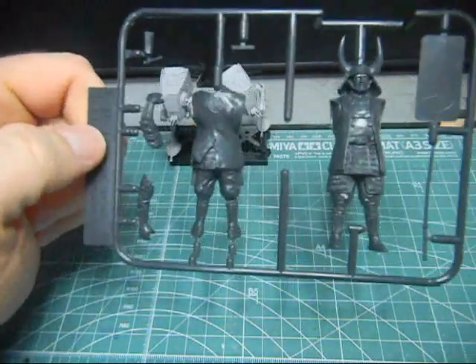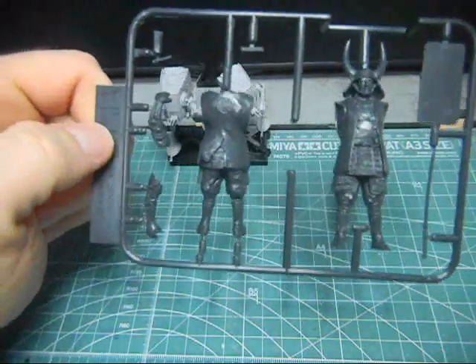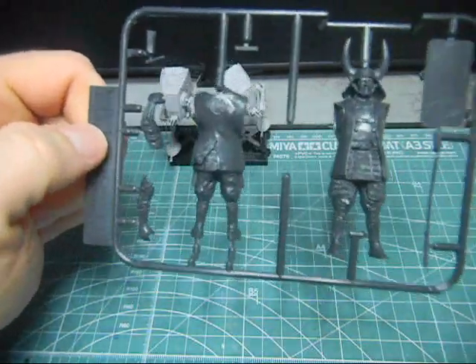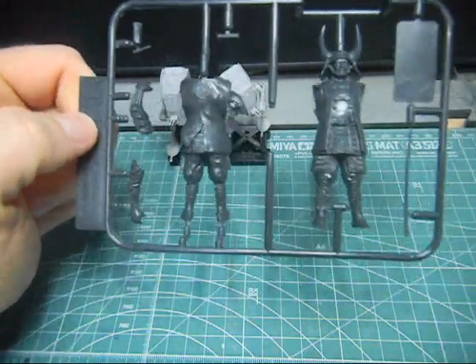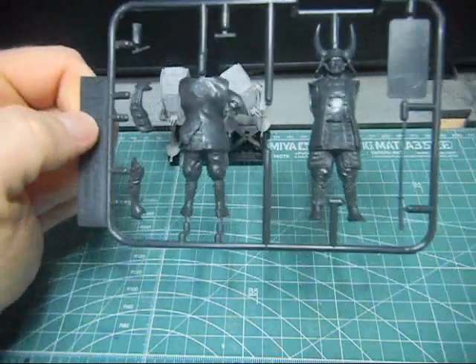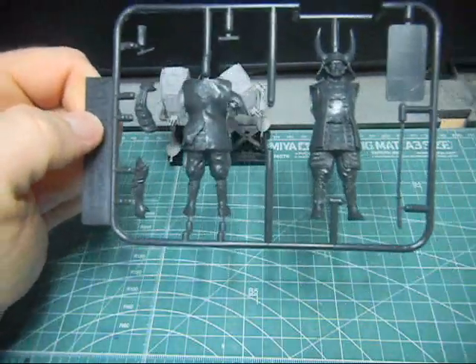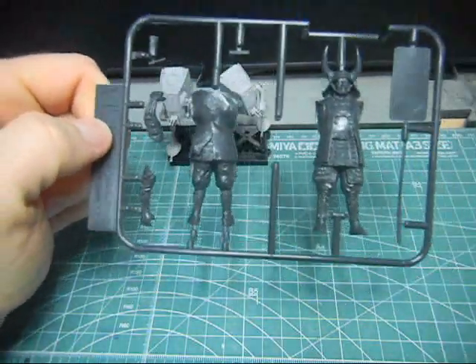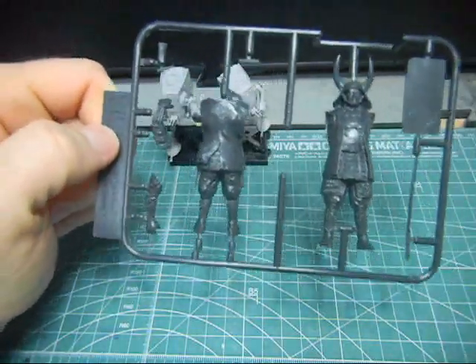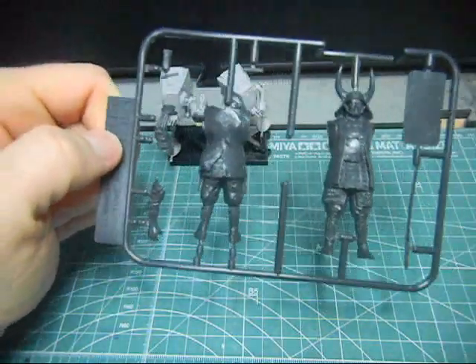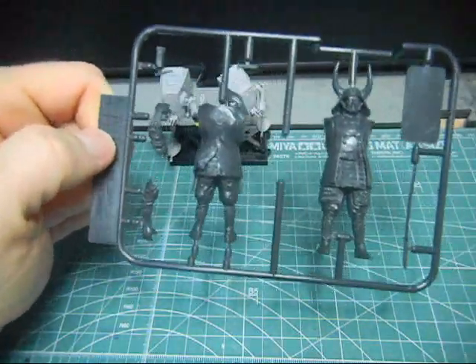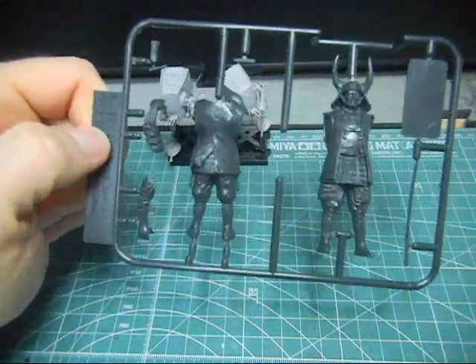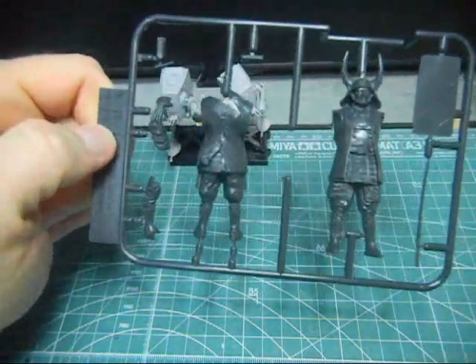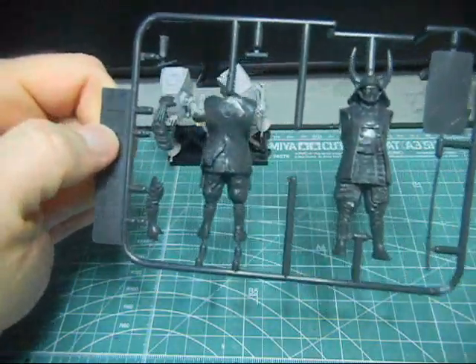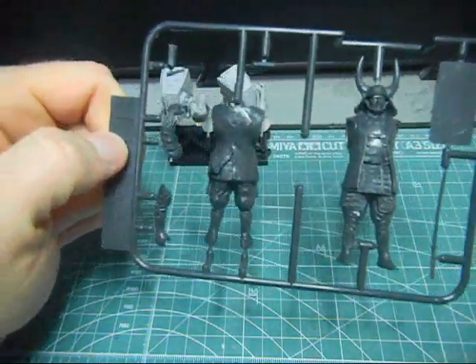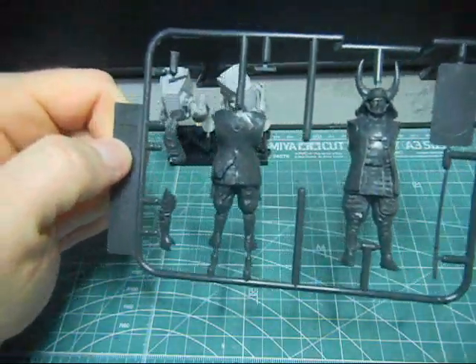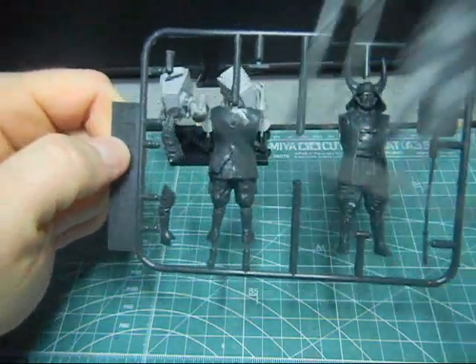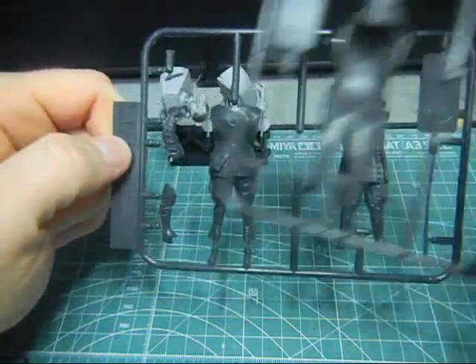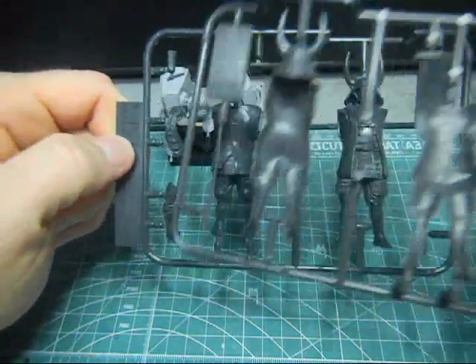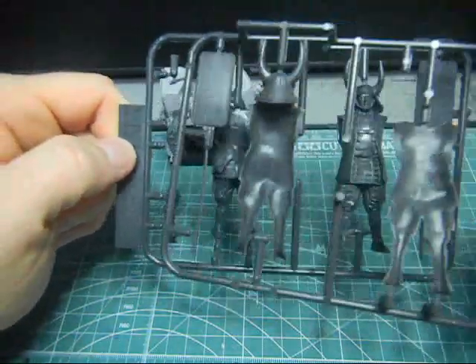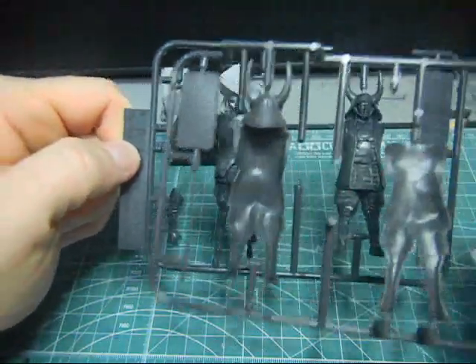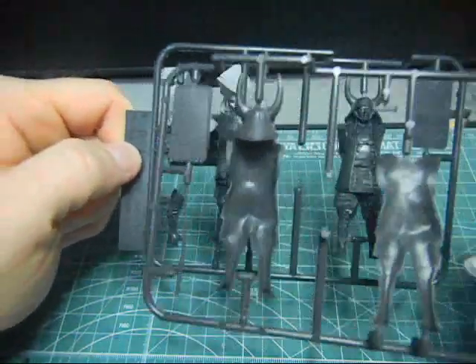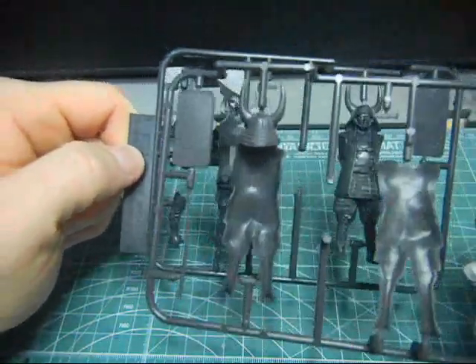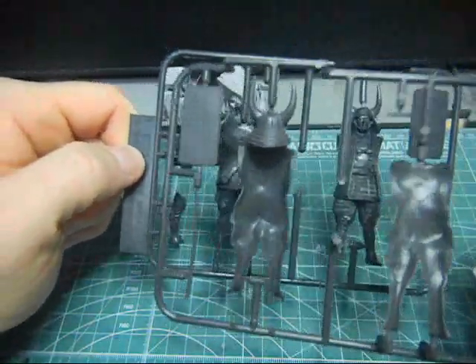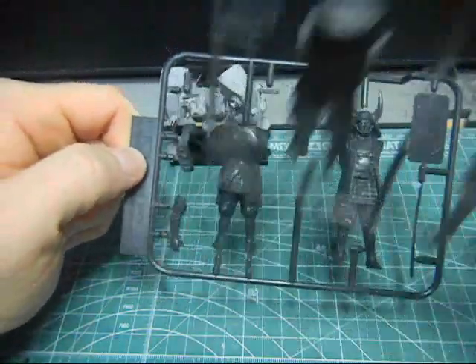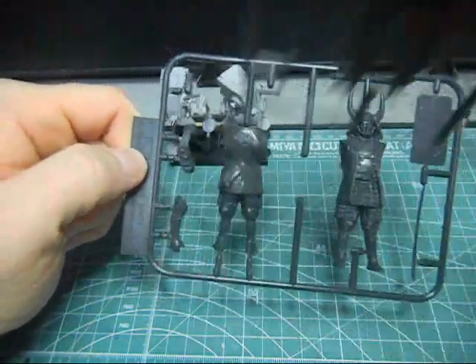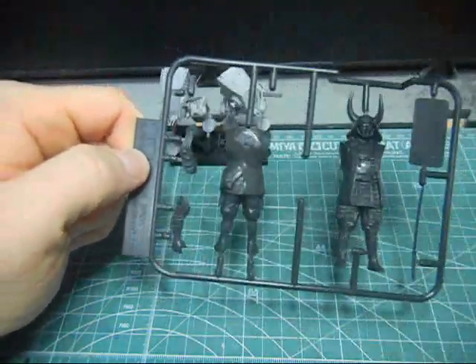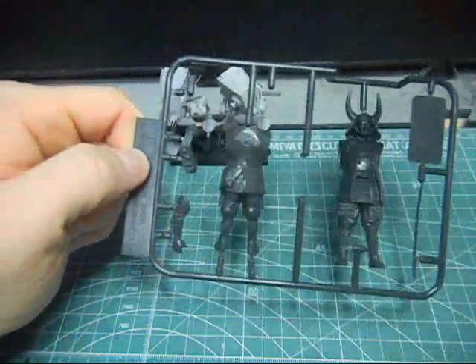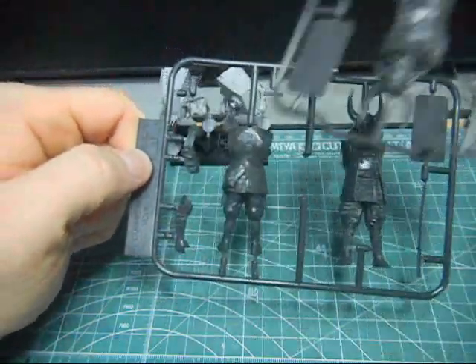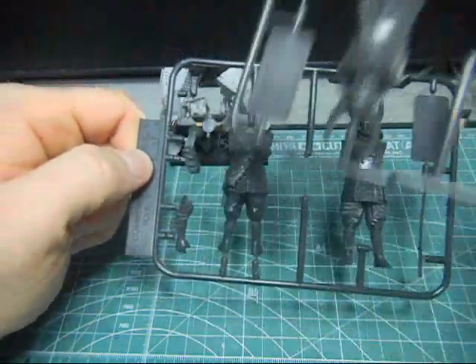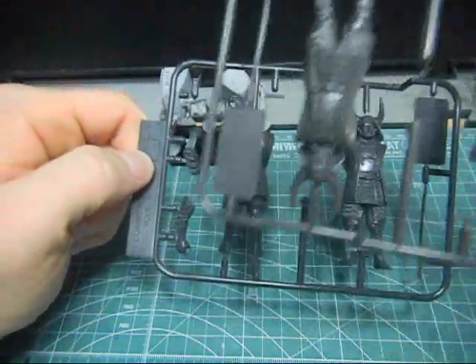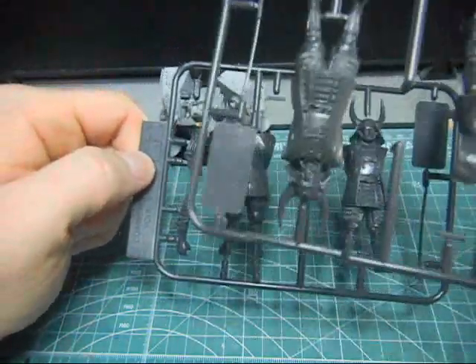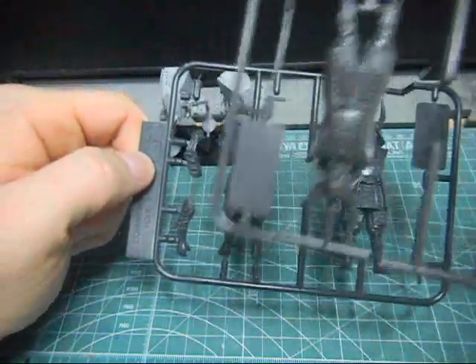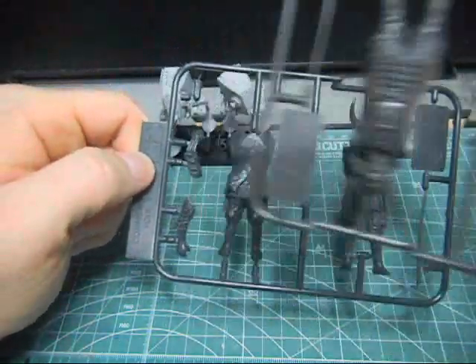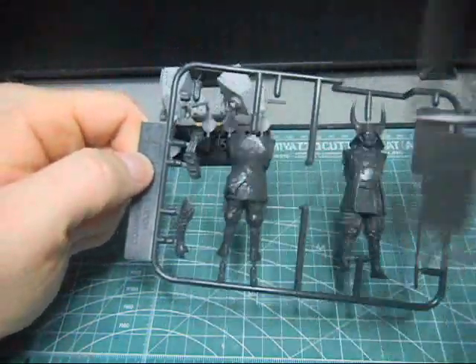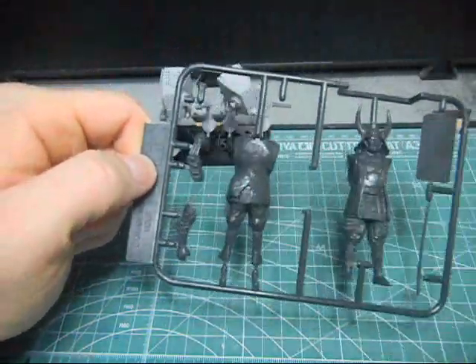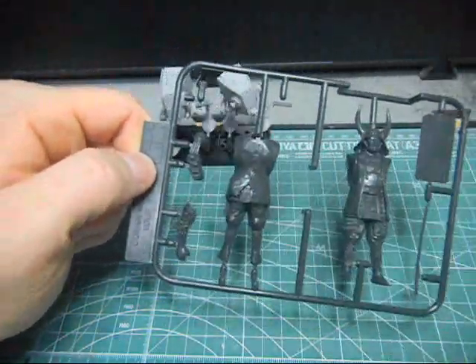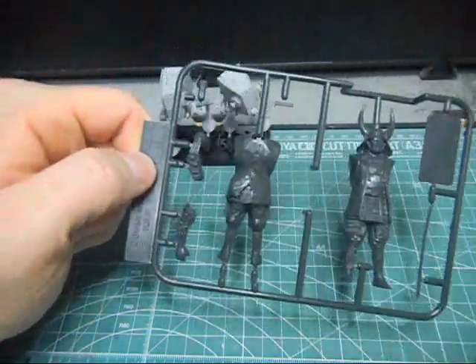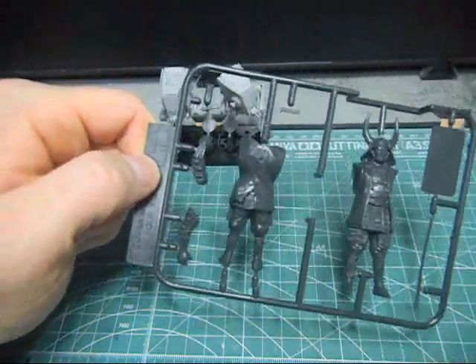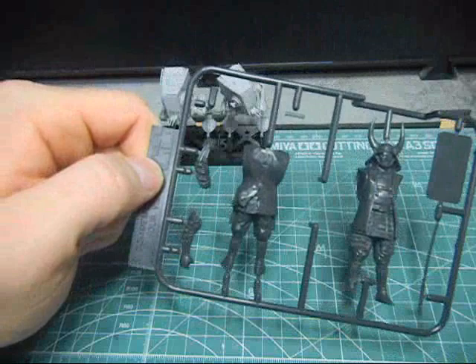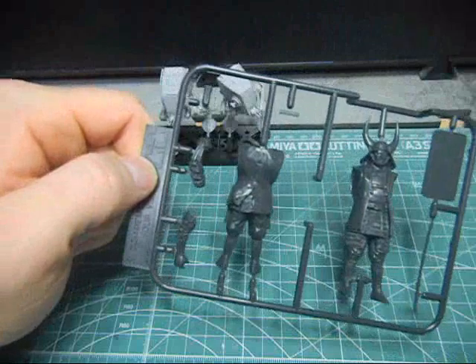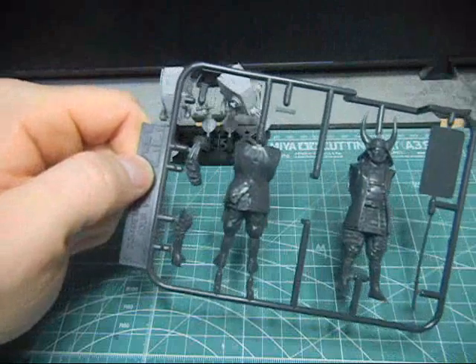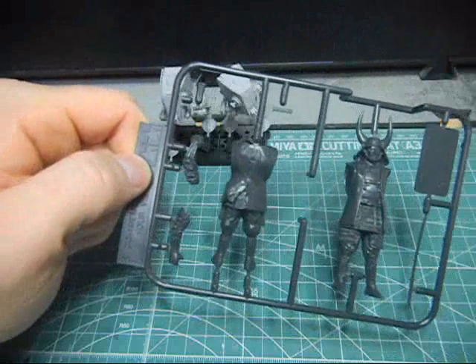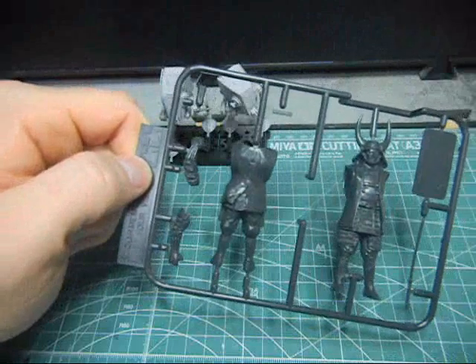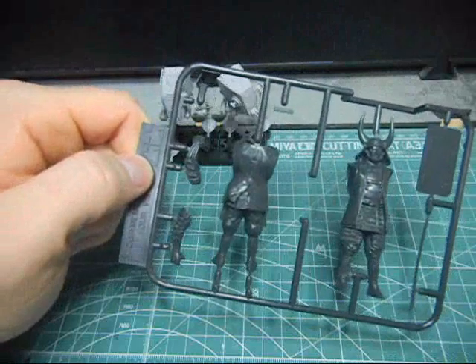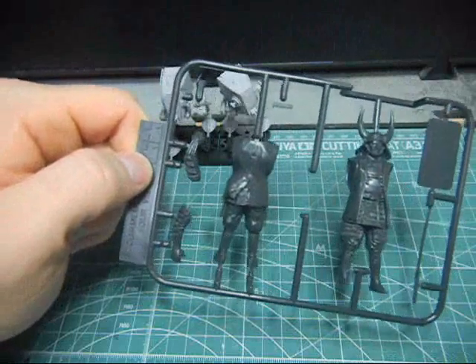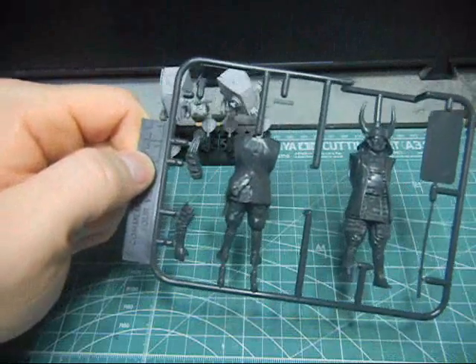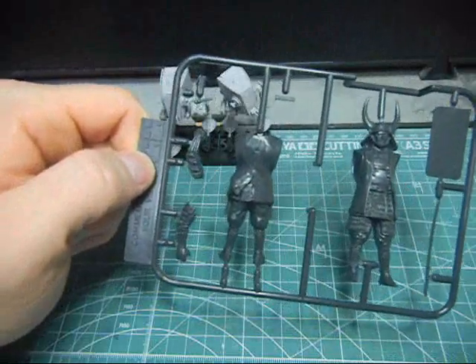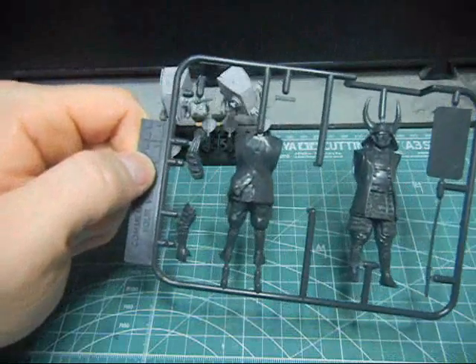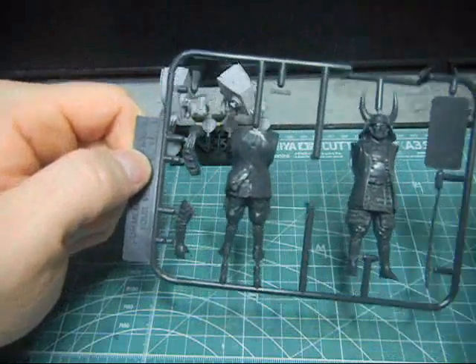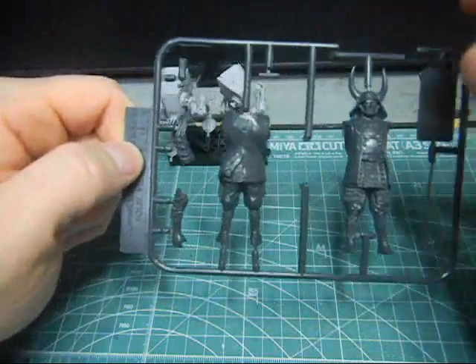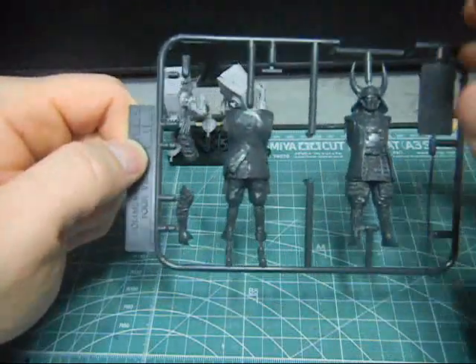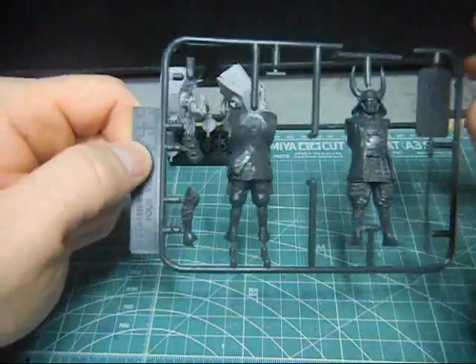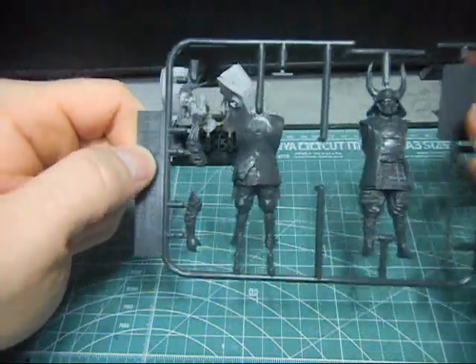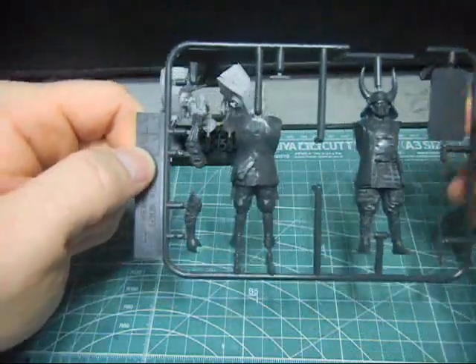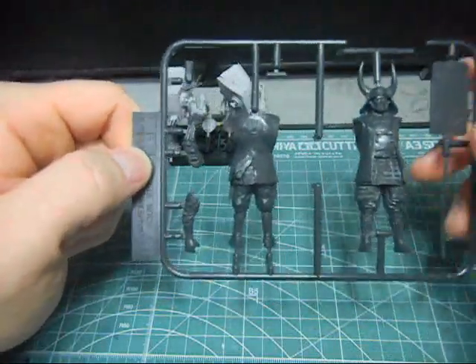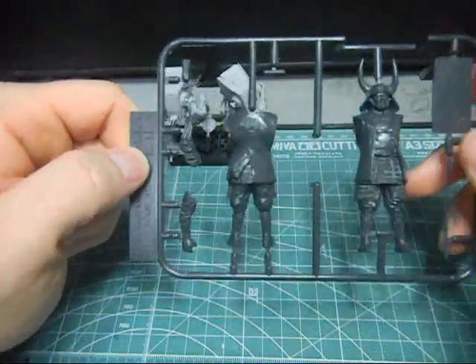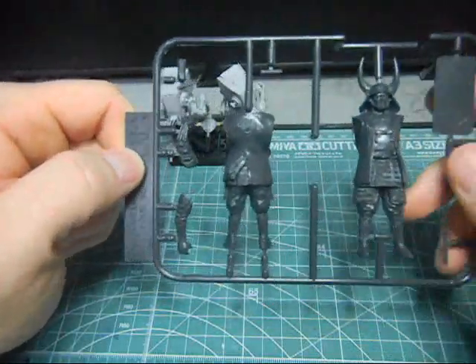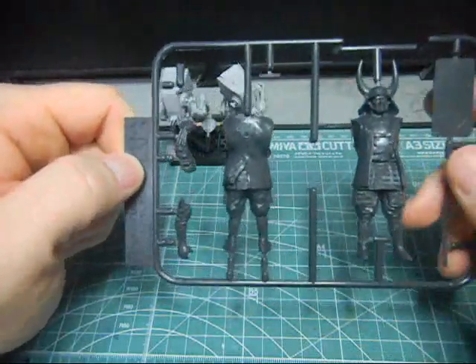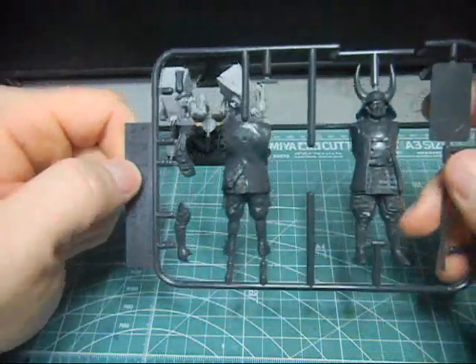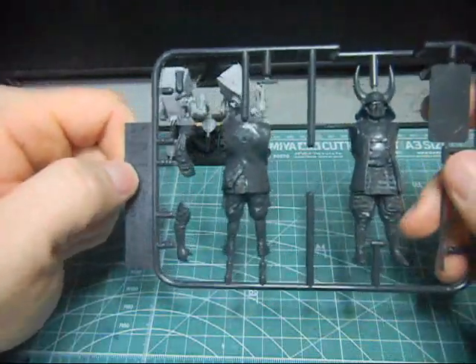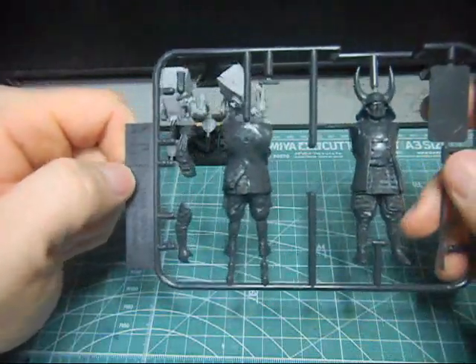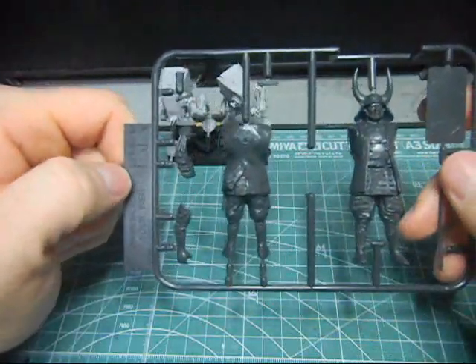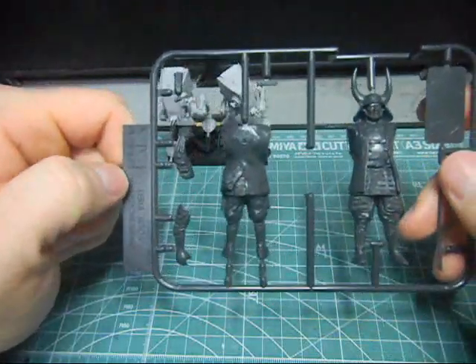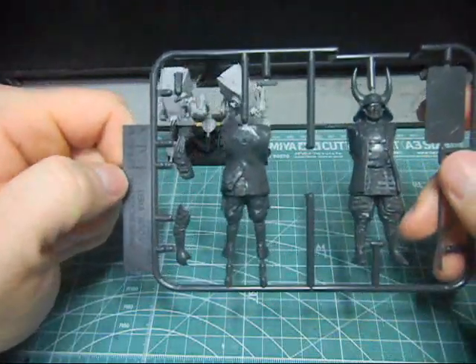I have a few of these actually. I gave one to my friend Tim, and he'd like to learn how to put one of these together.